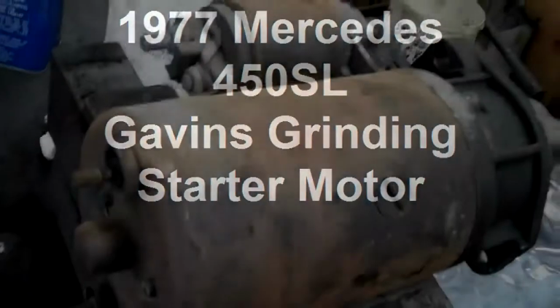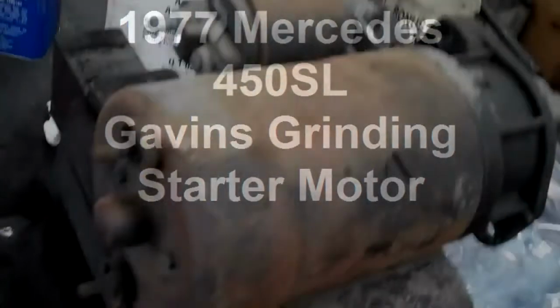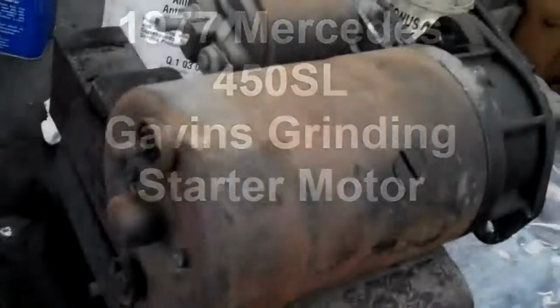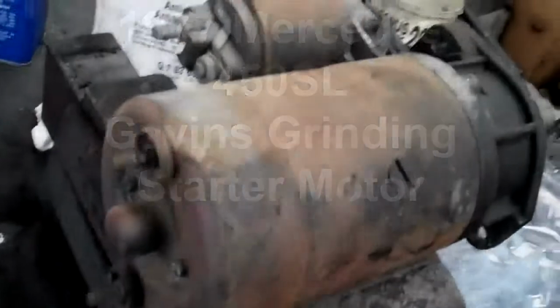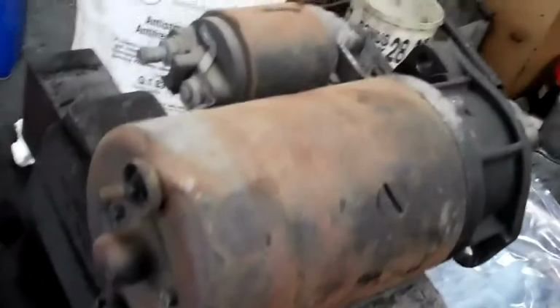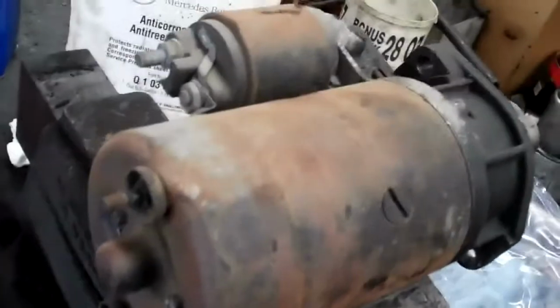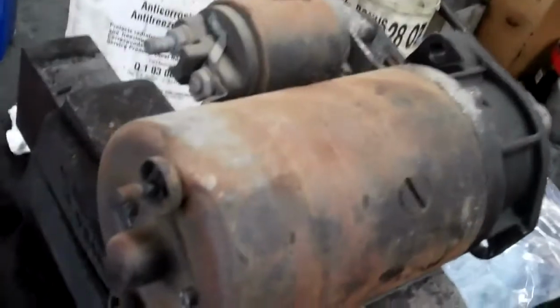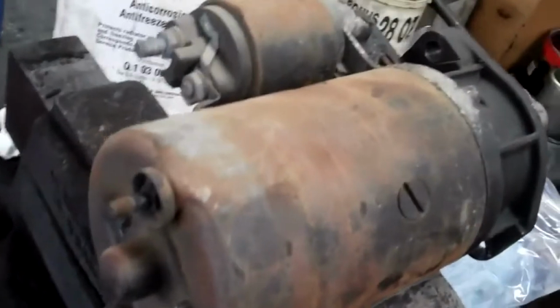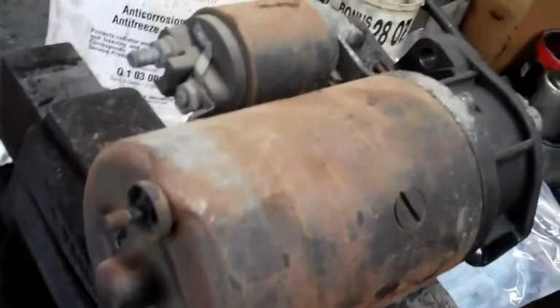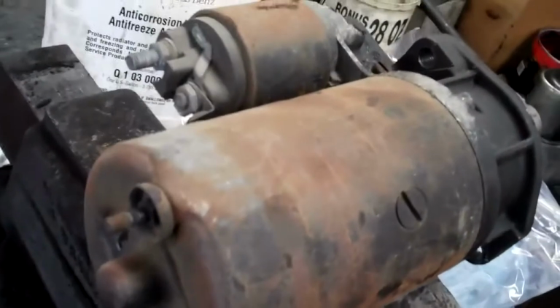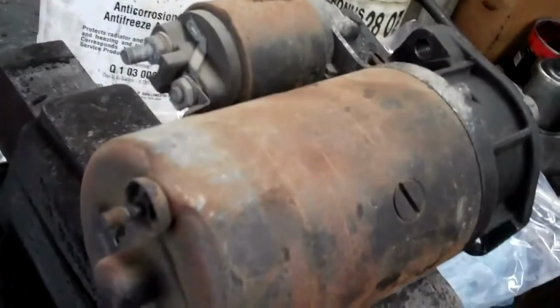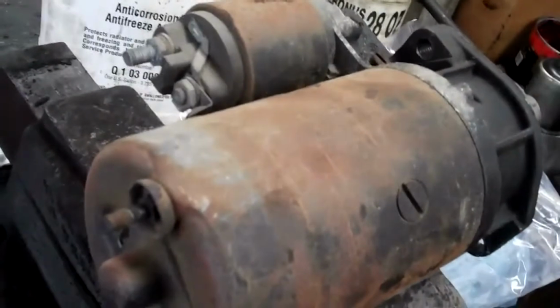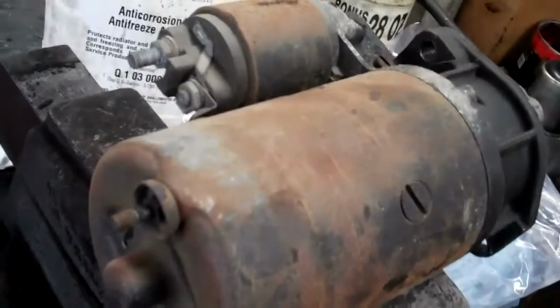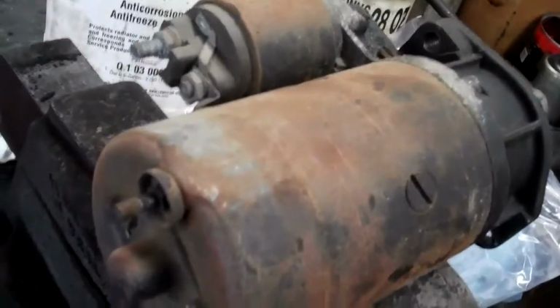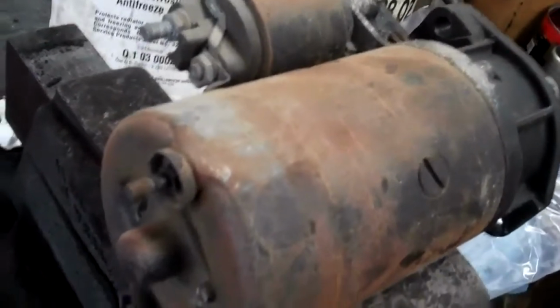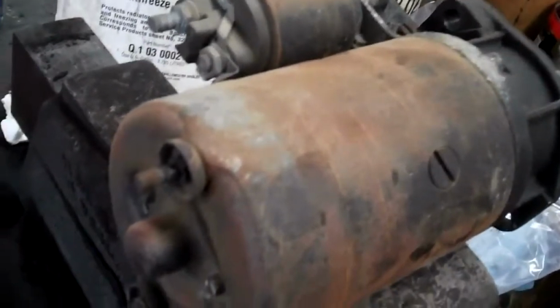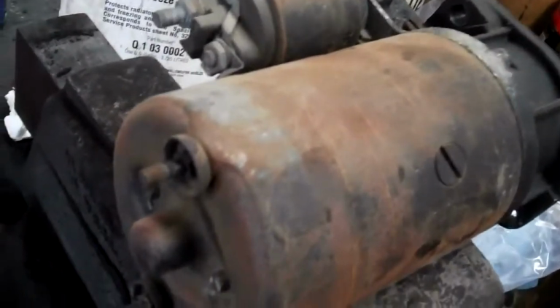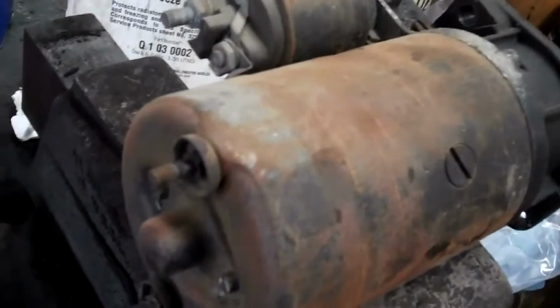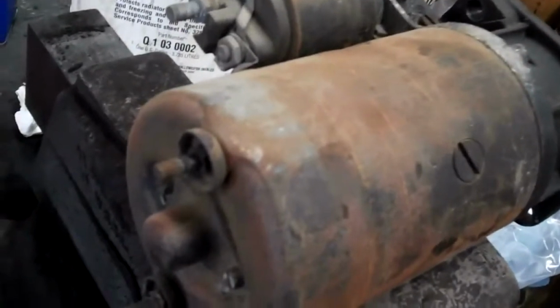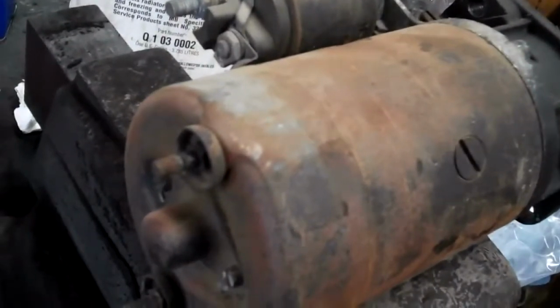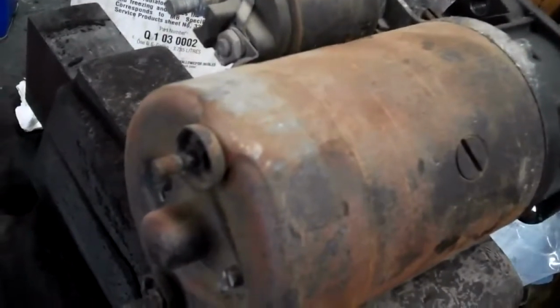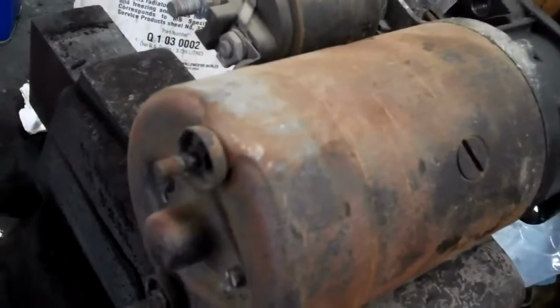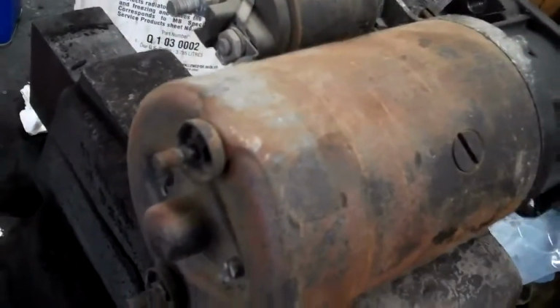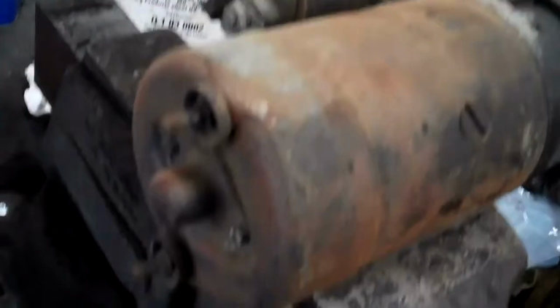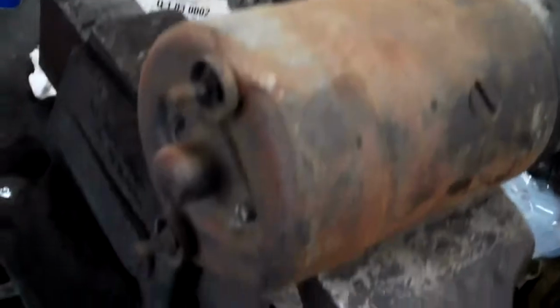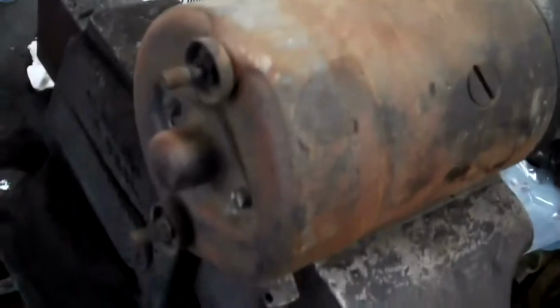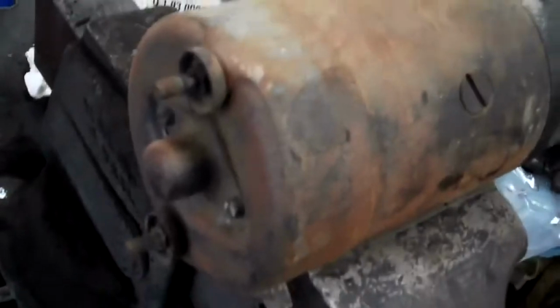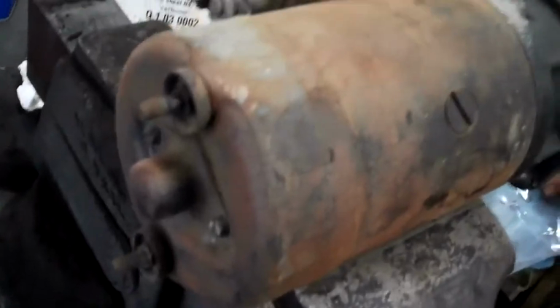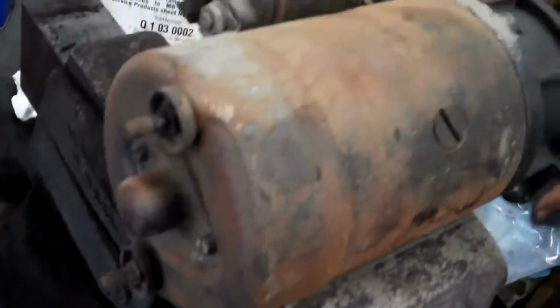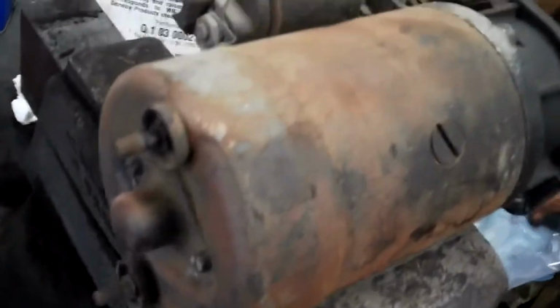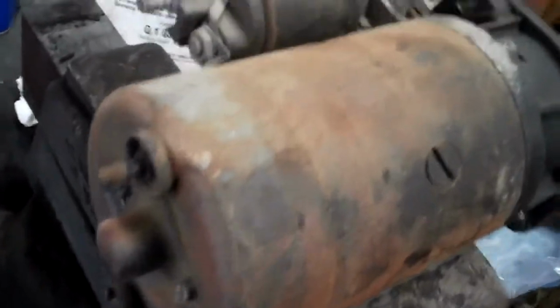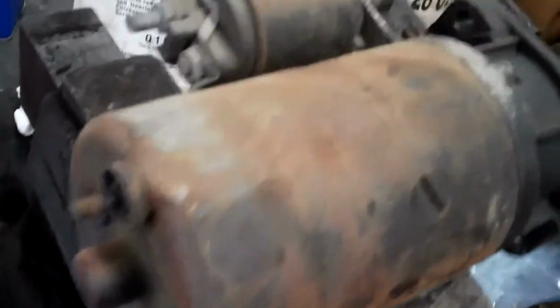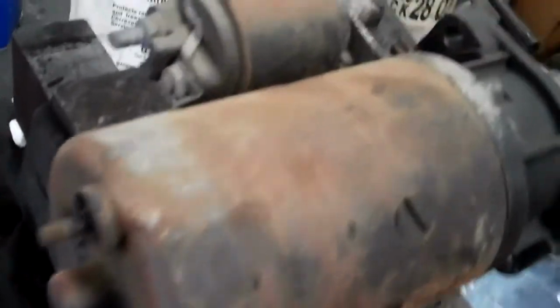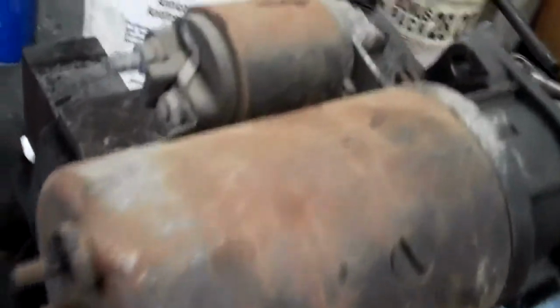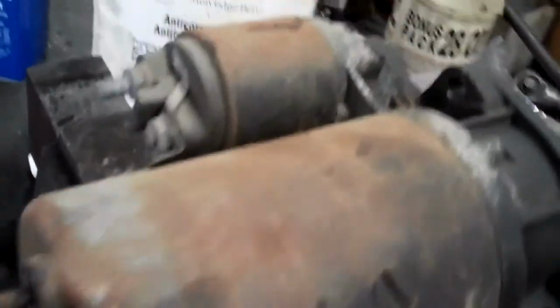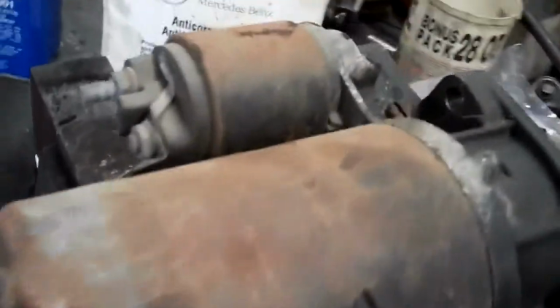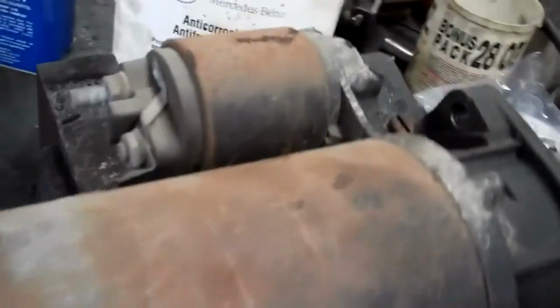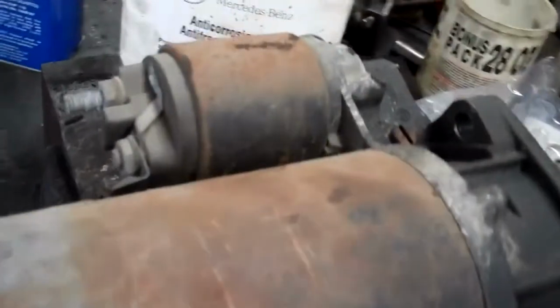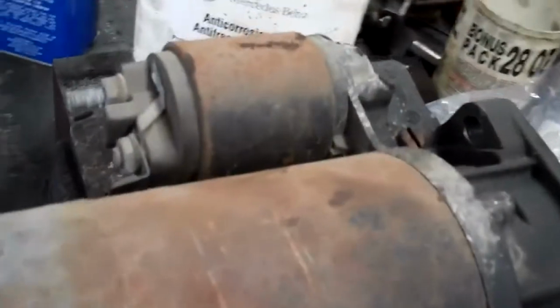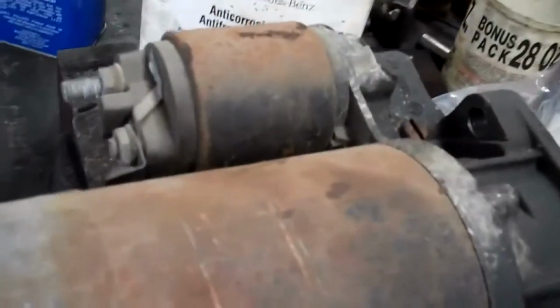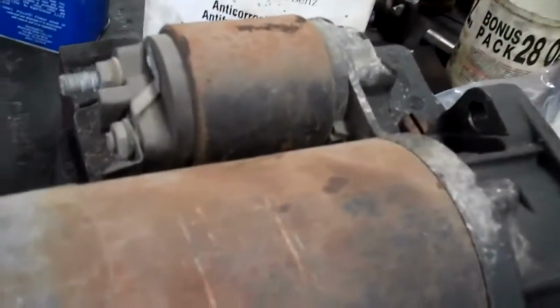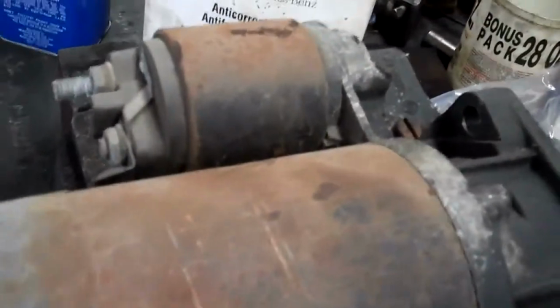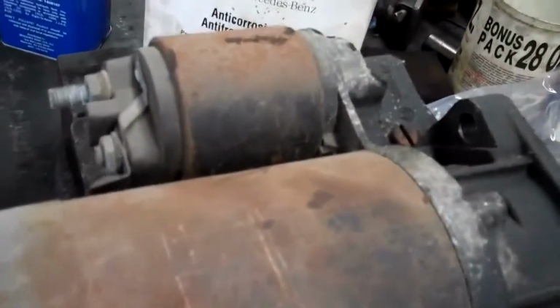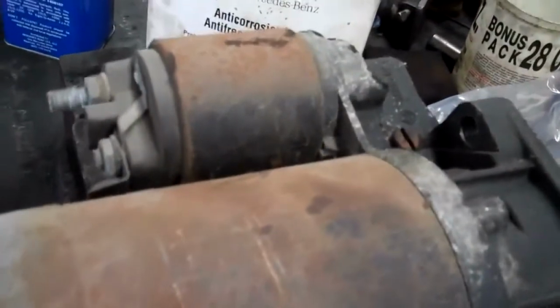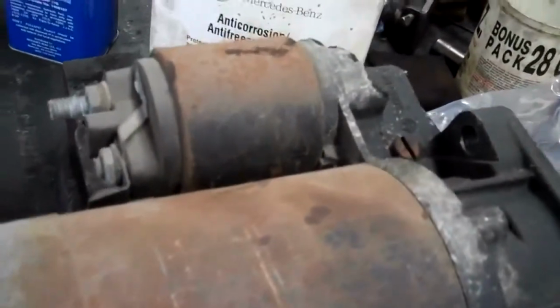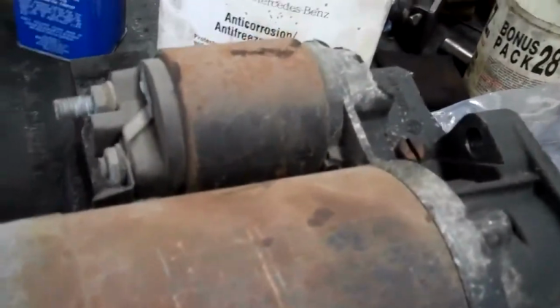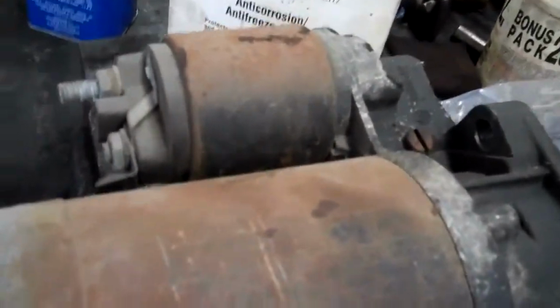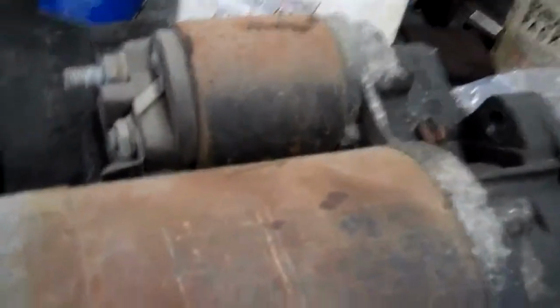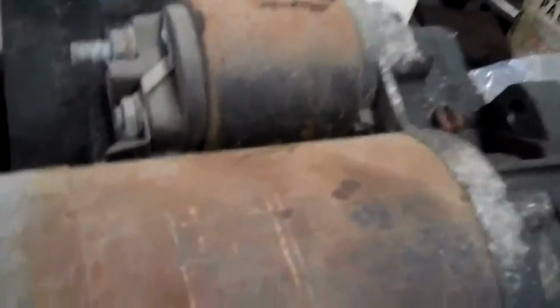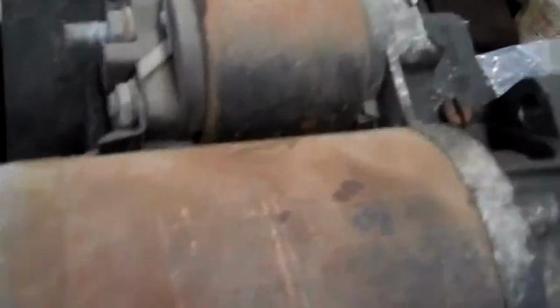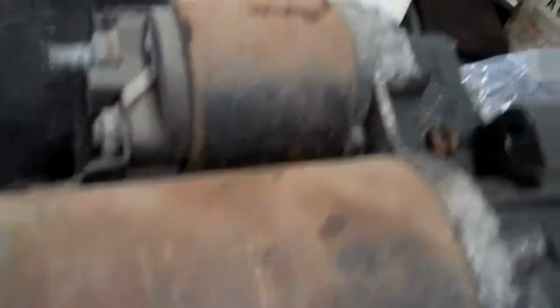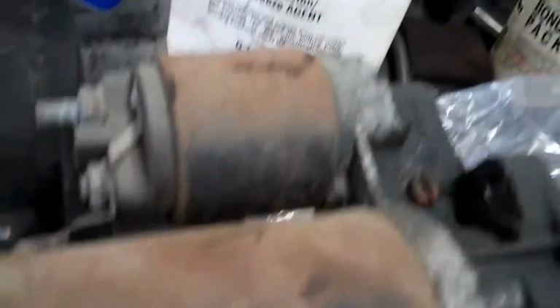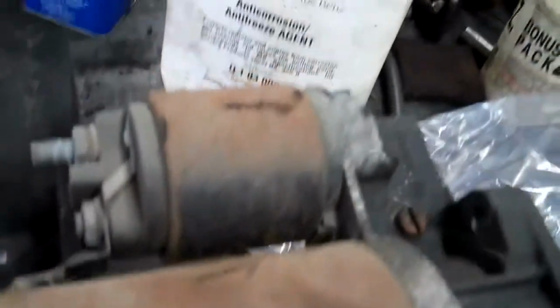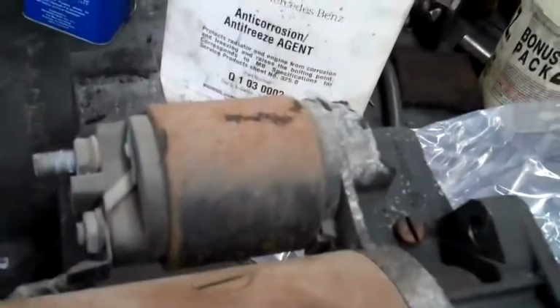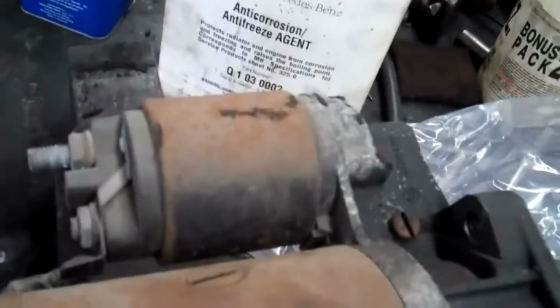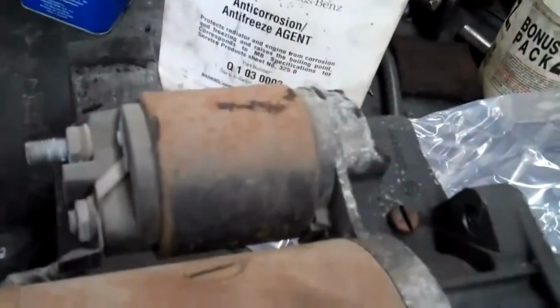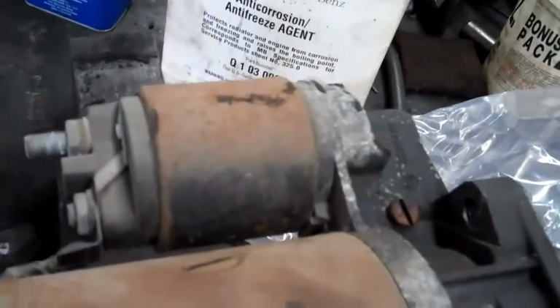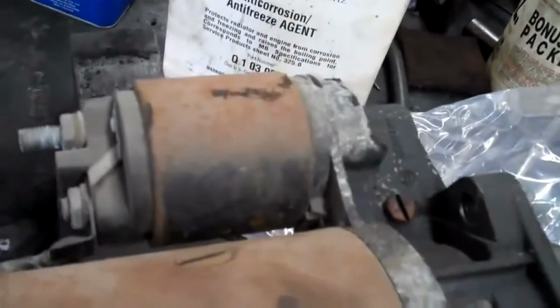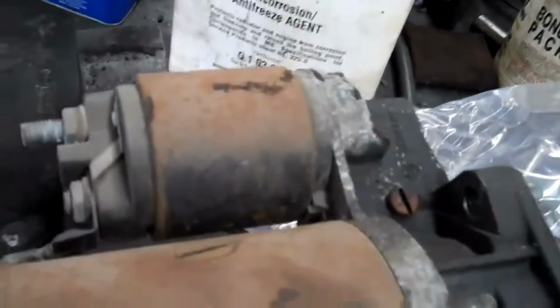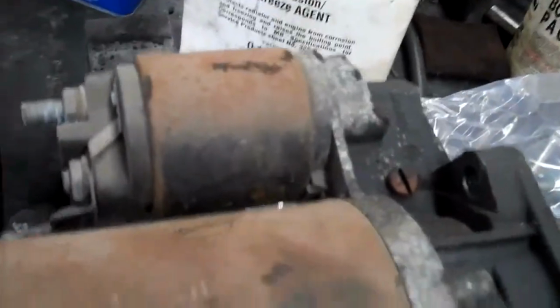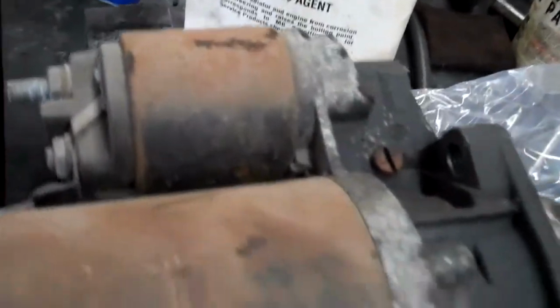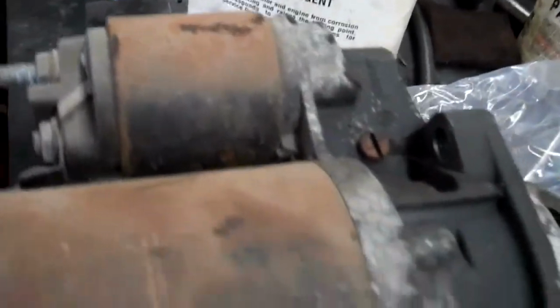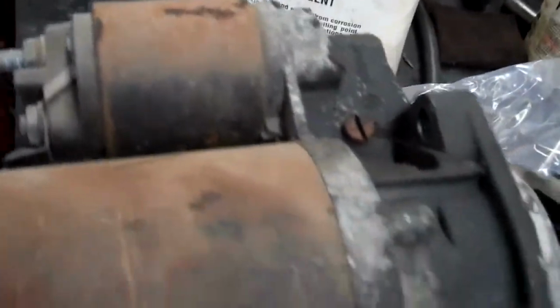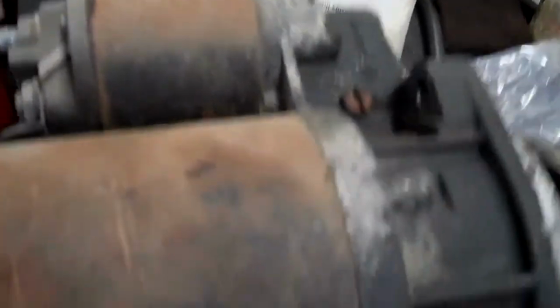Hey Gavin, this is your starter motor. I just want to show you that the starter motor is the original unit and it looks like it's never been replaced.